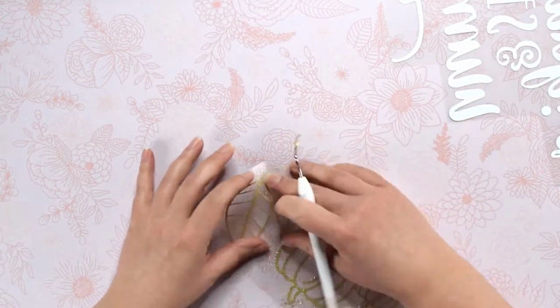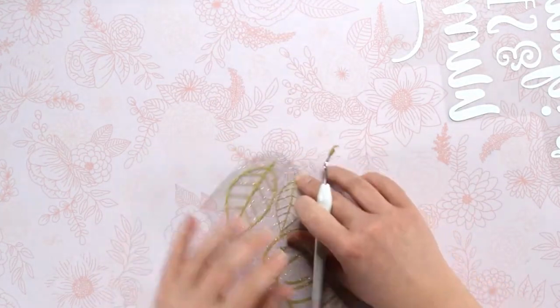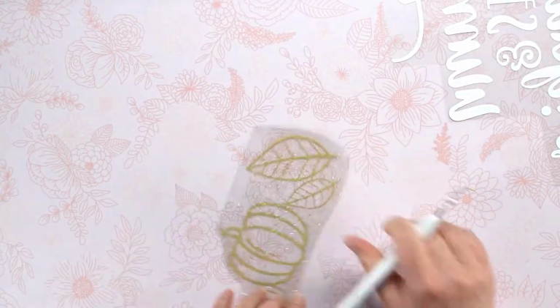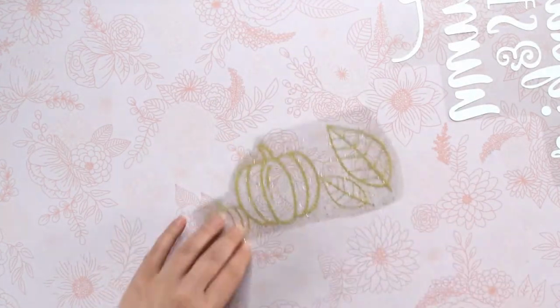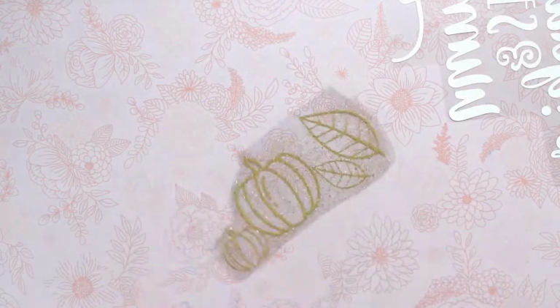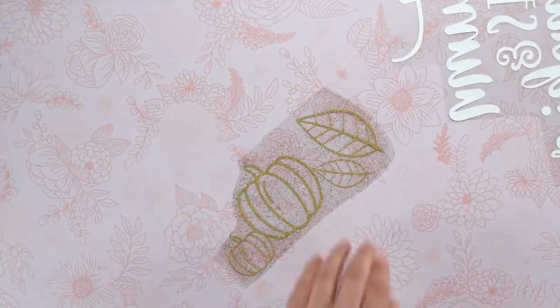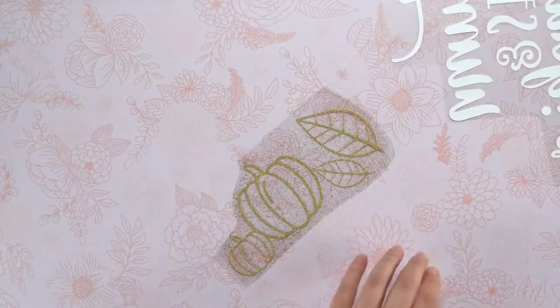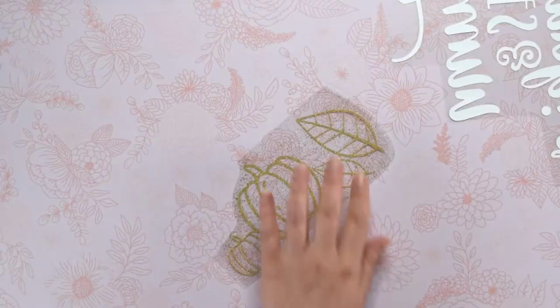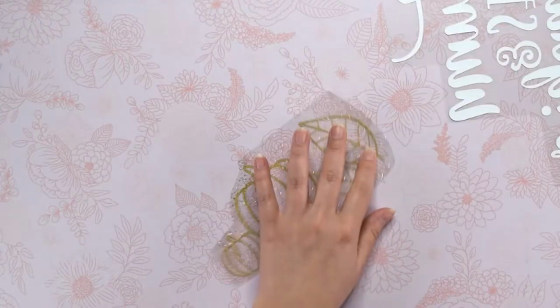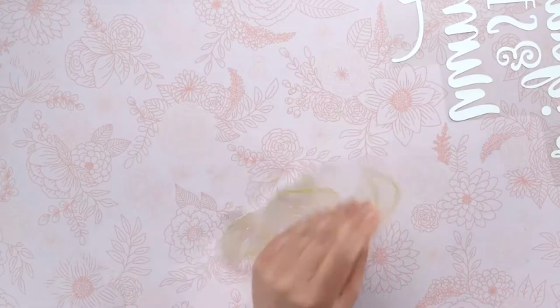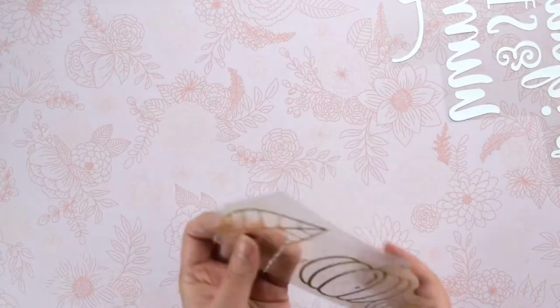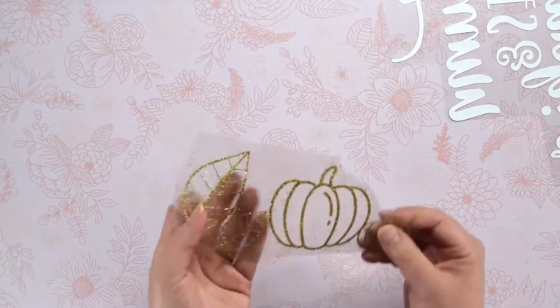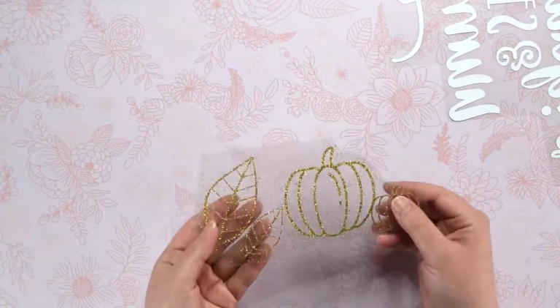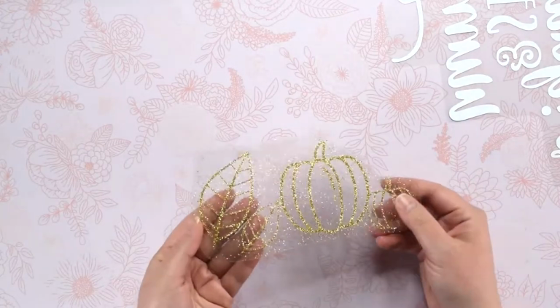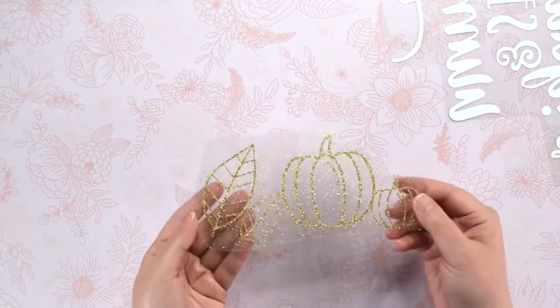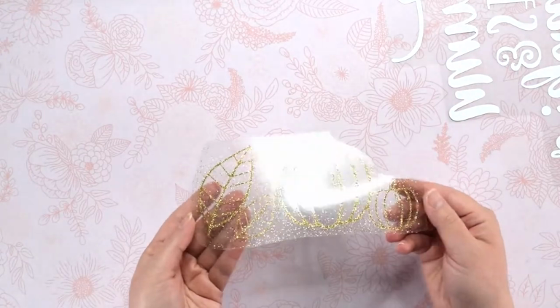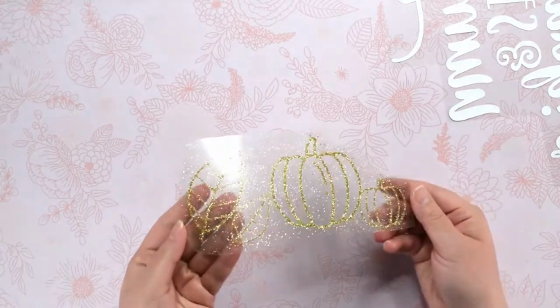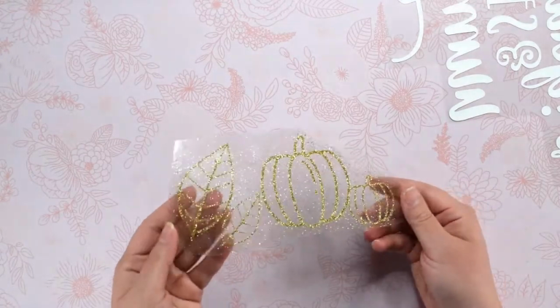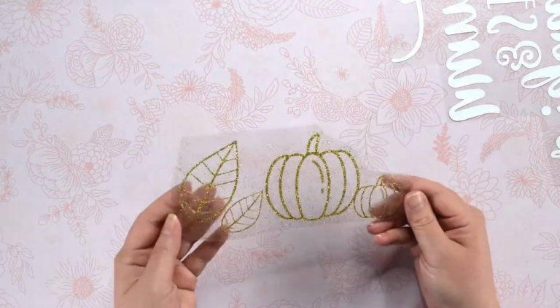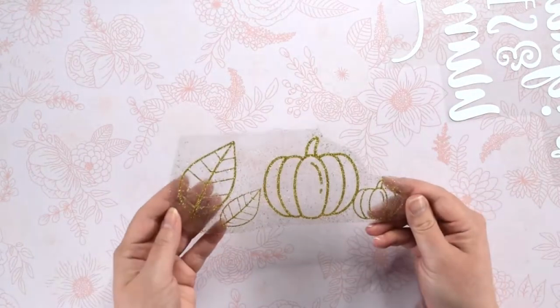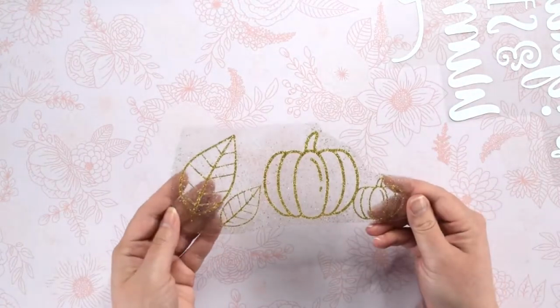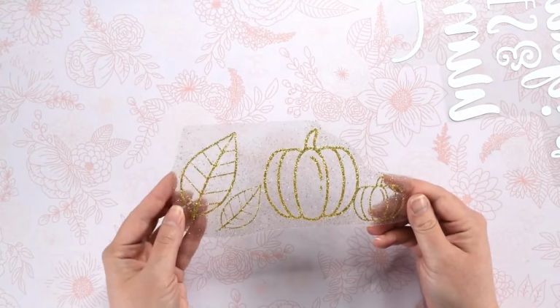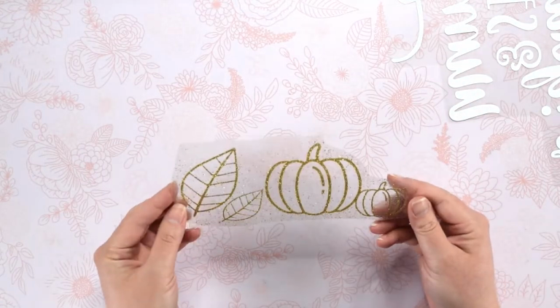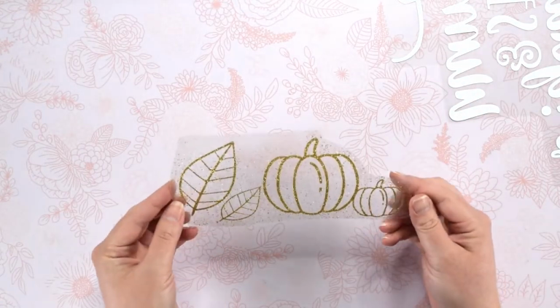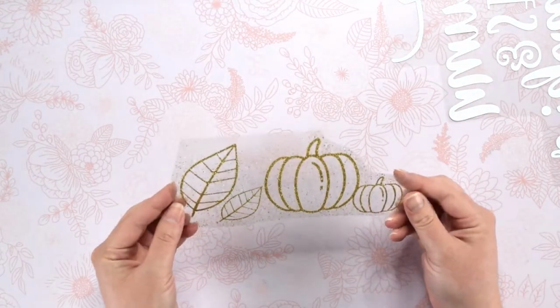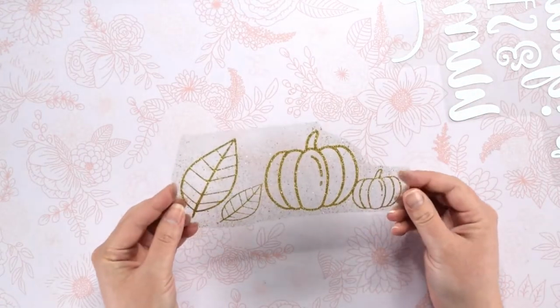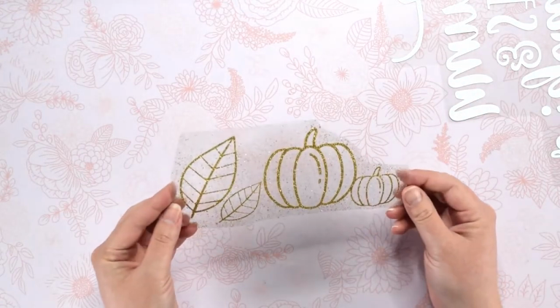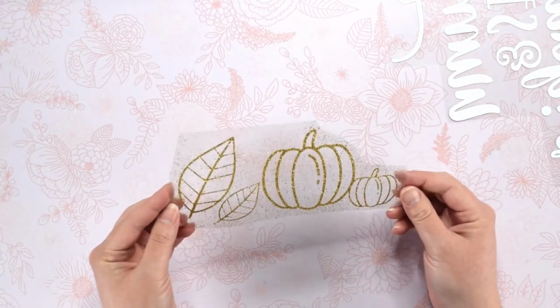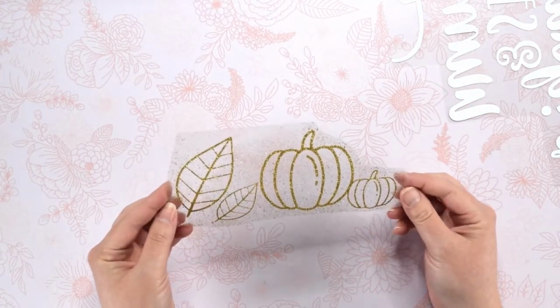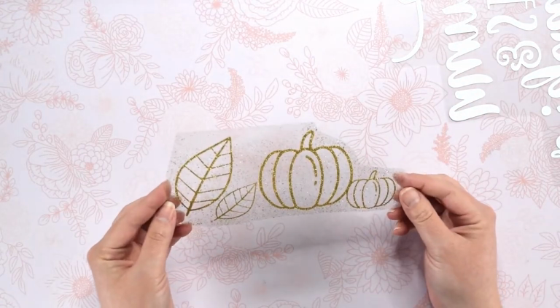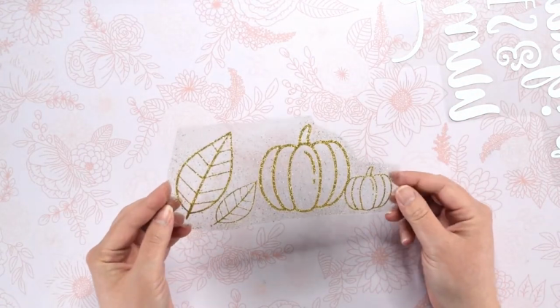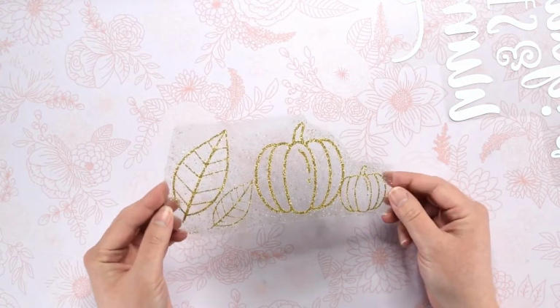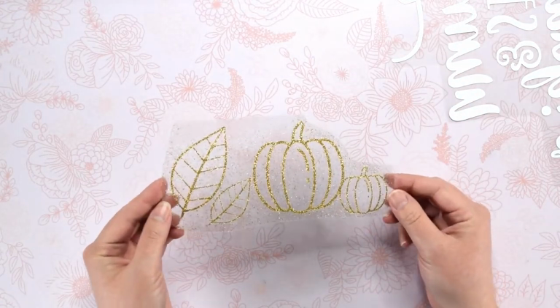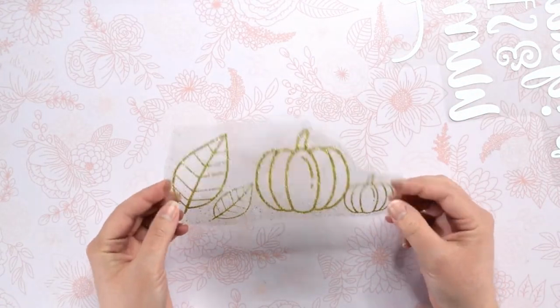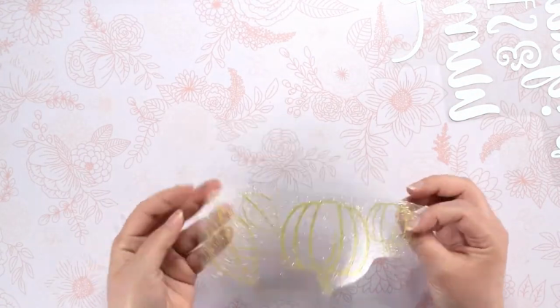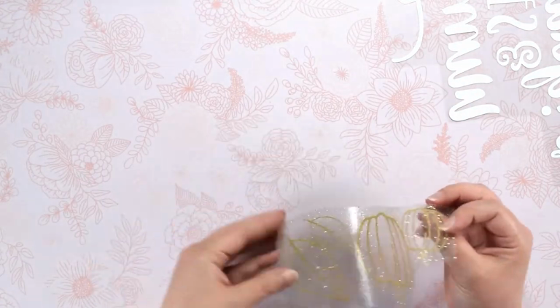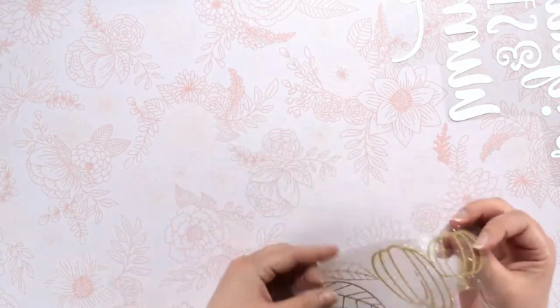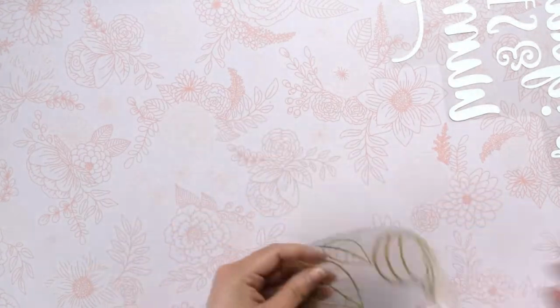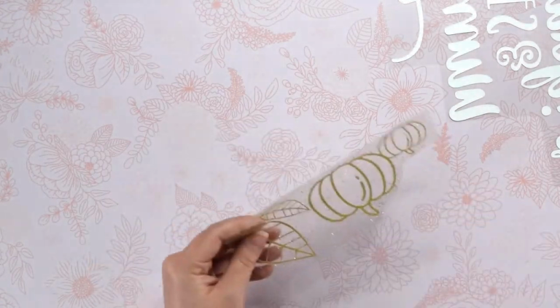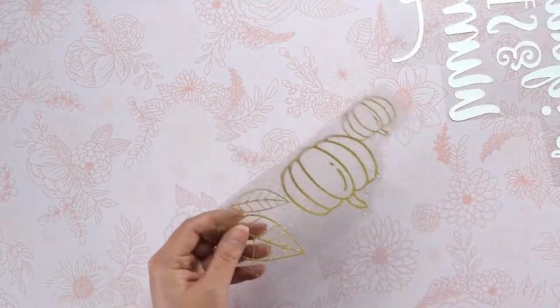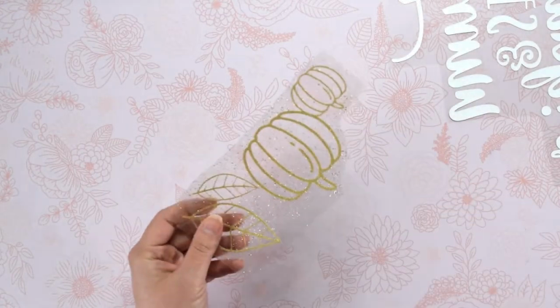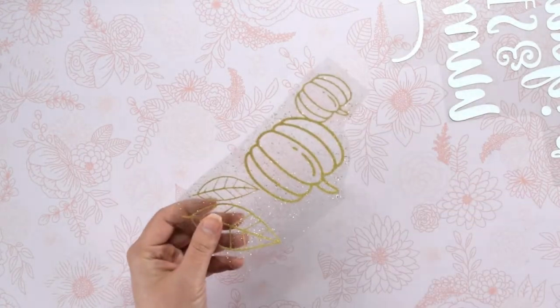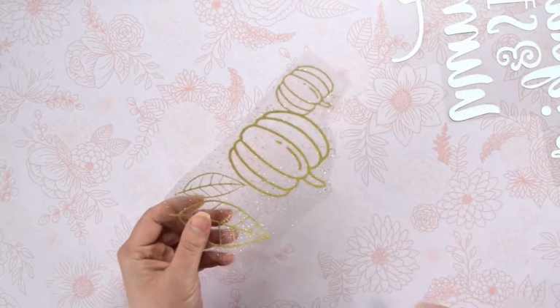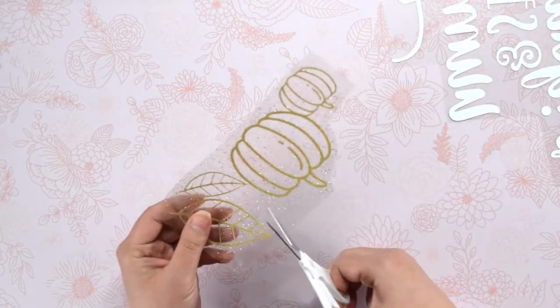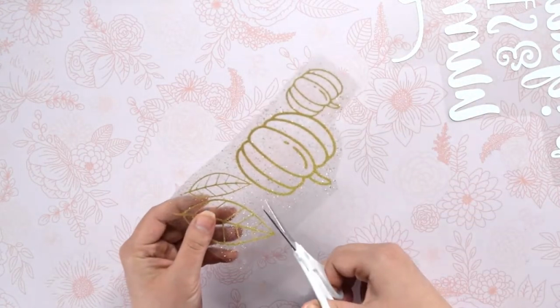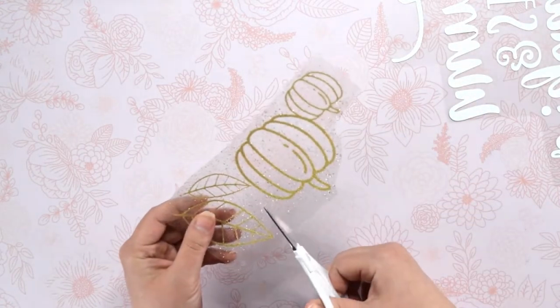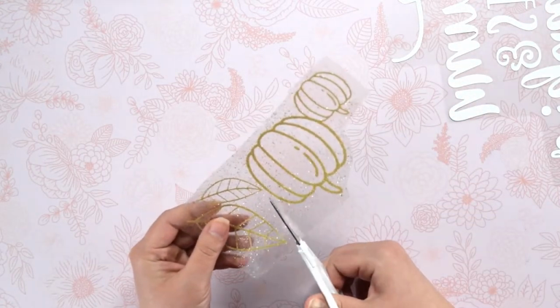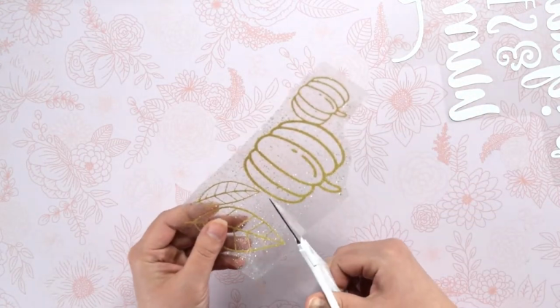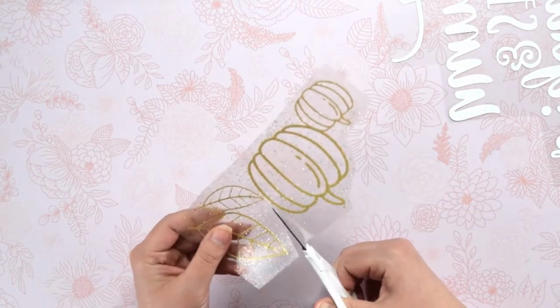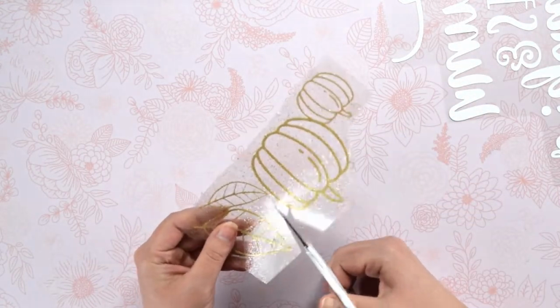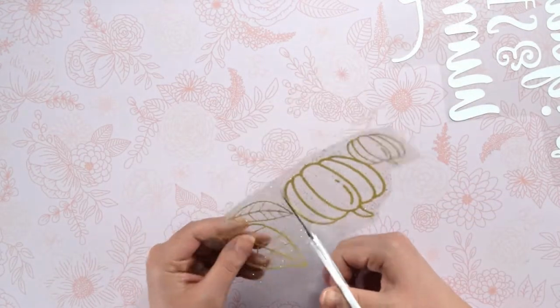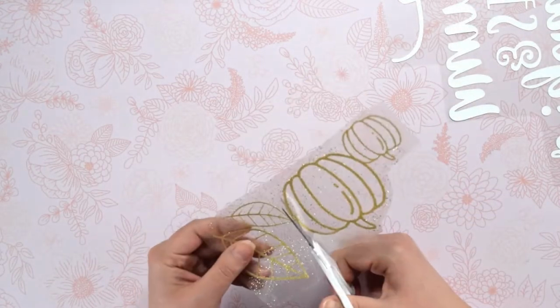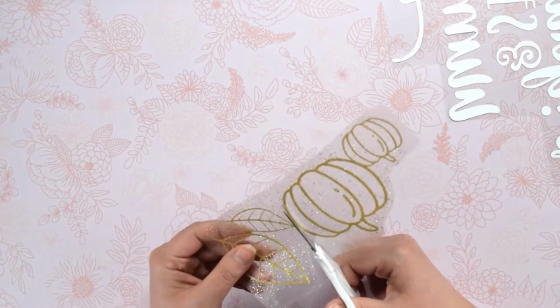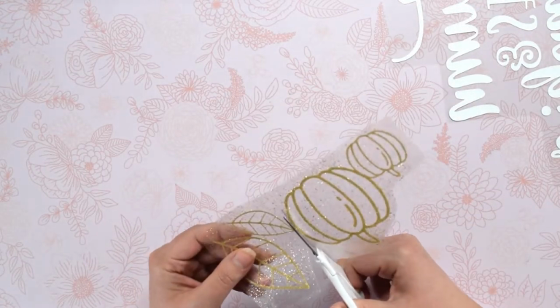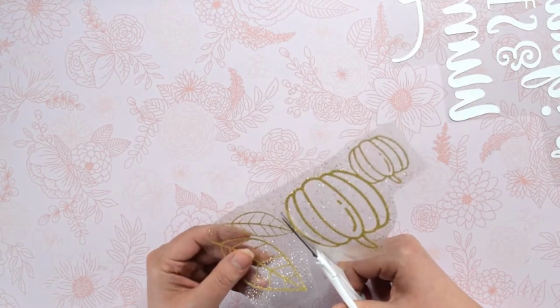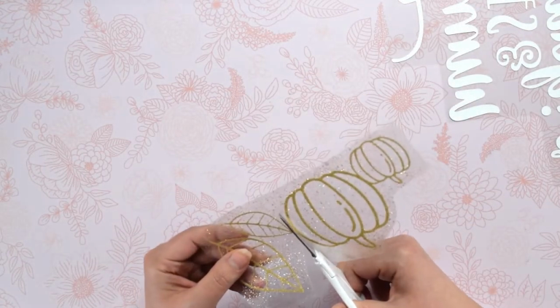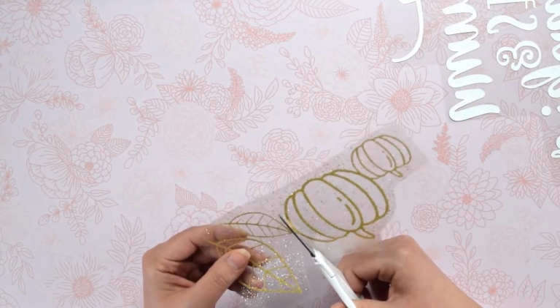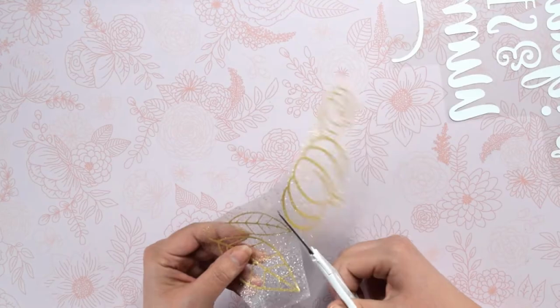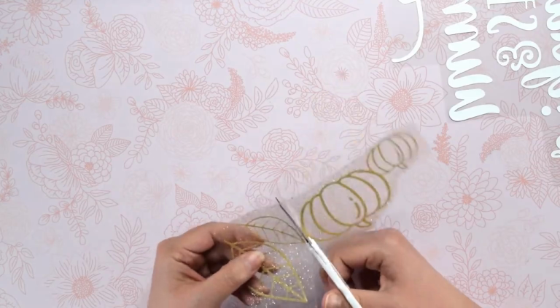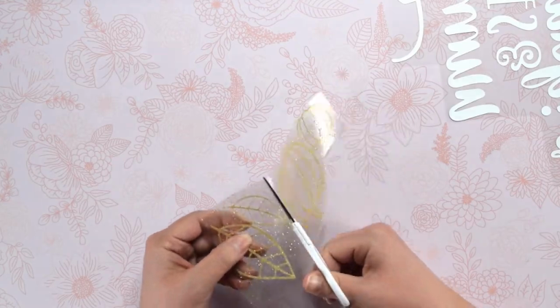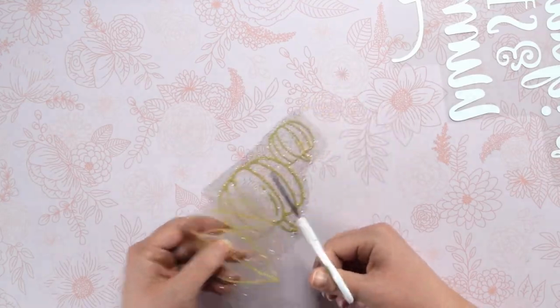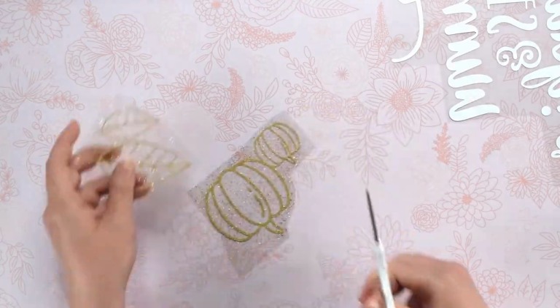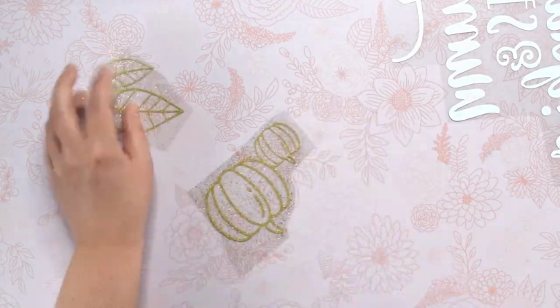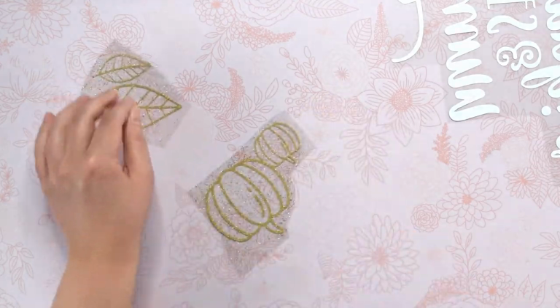Once you weed the pumpkins and leaves, you will want to cut those apart since they will be placed in separate areas on the sweatshirt.